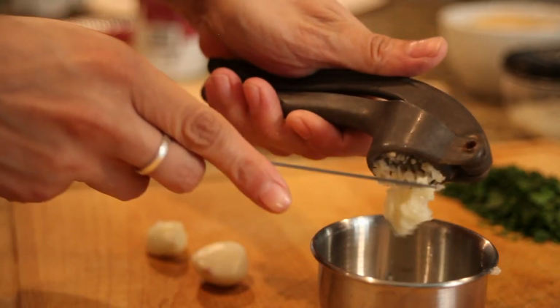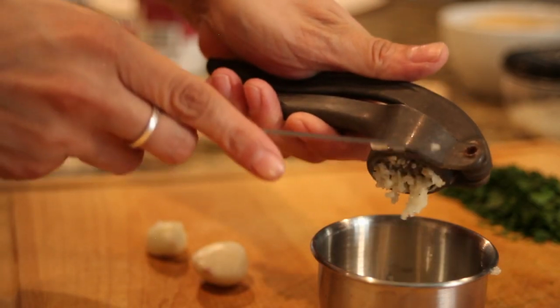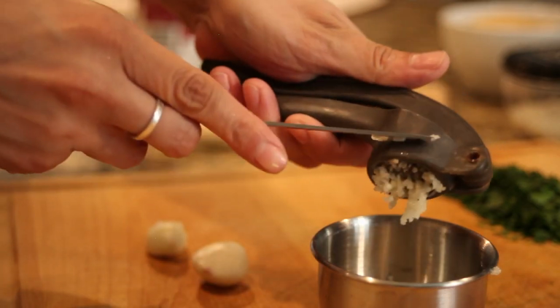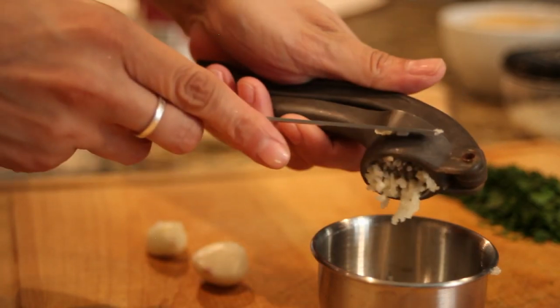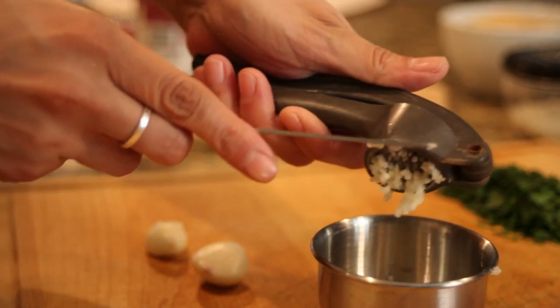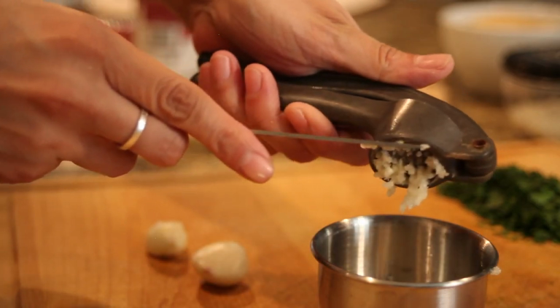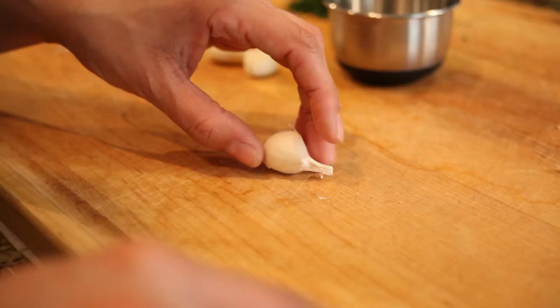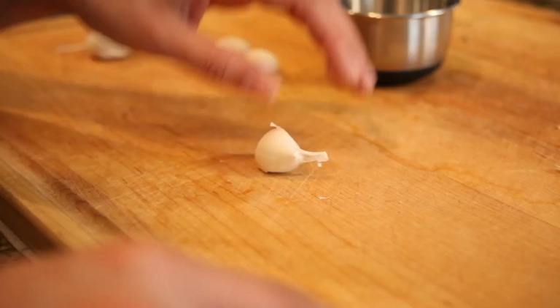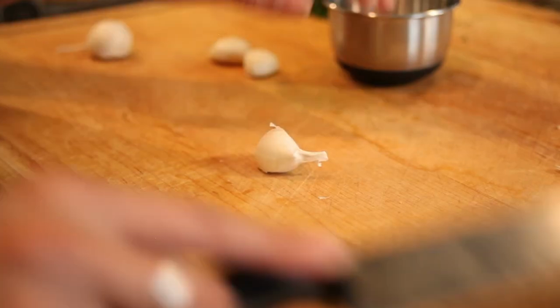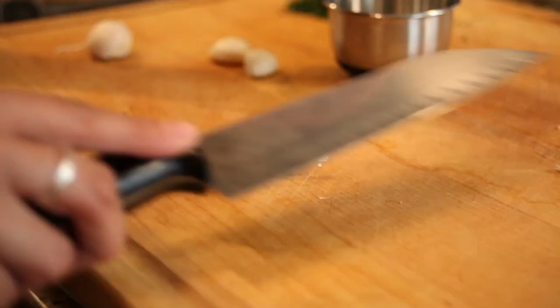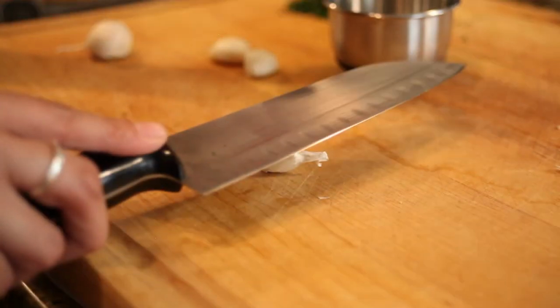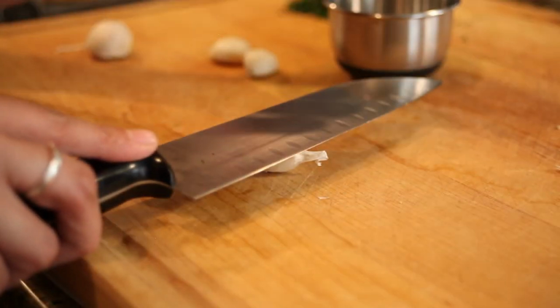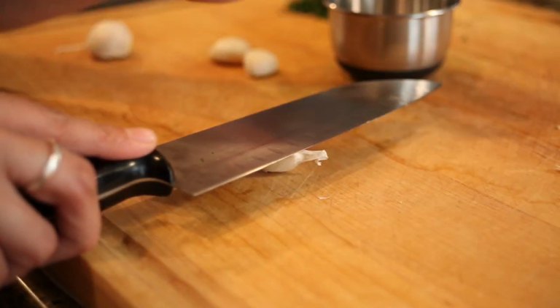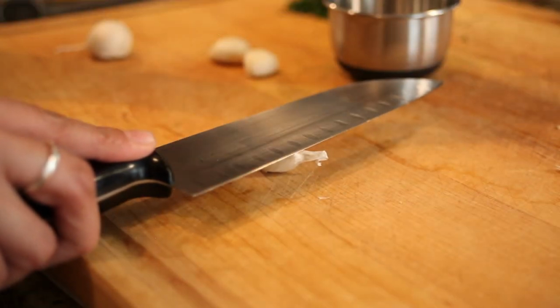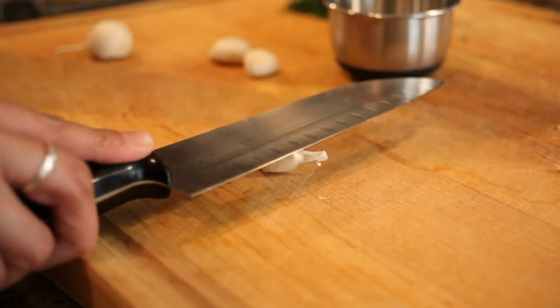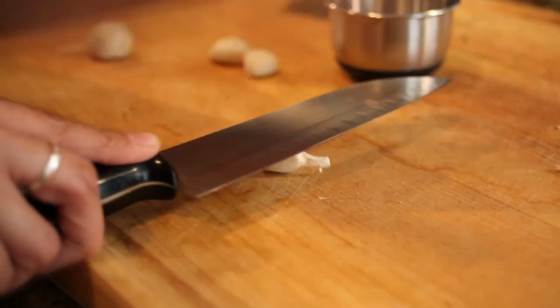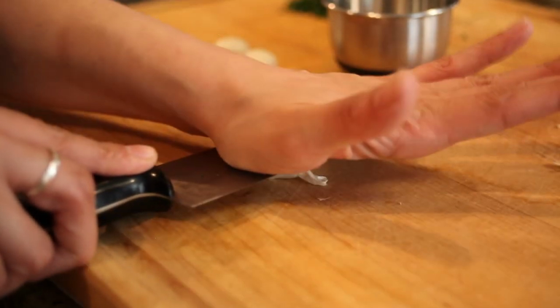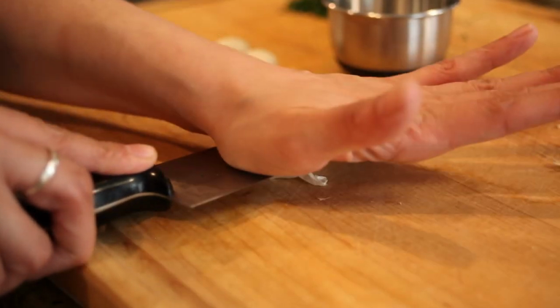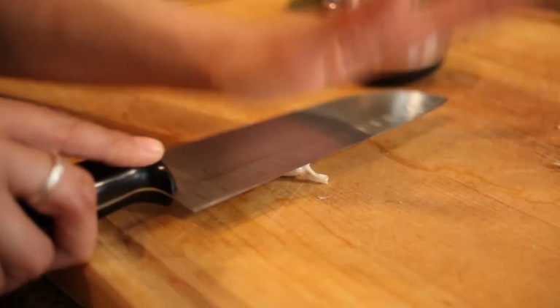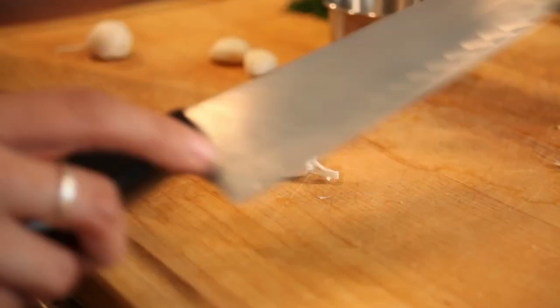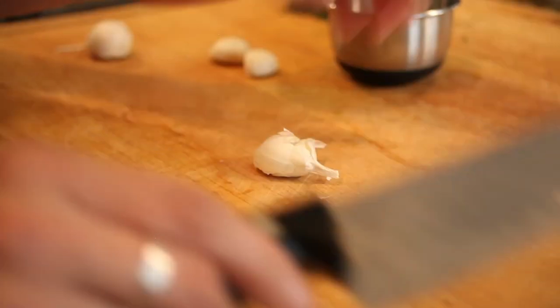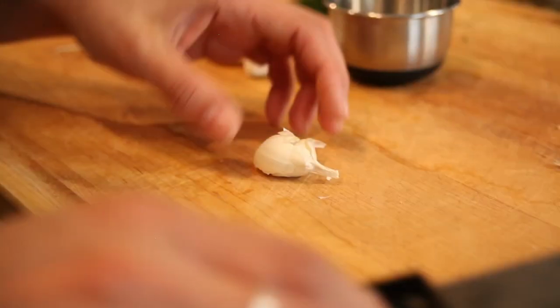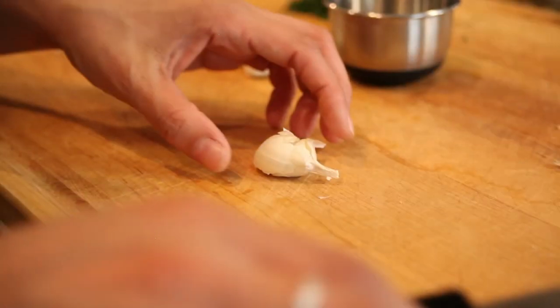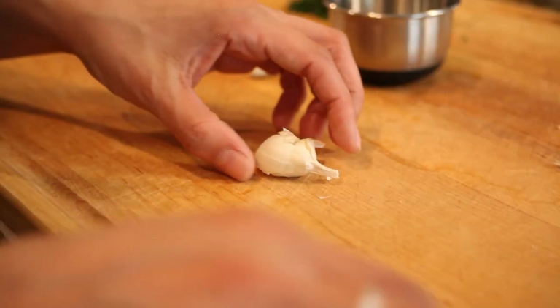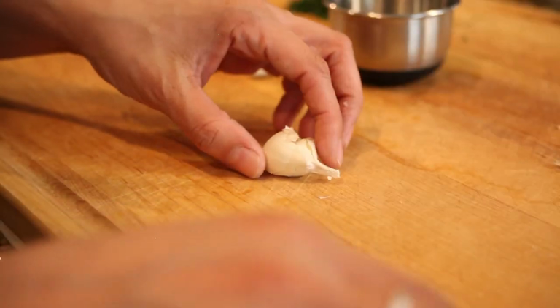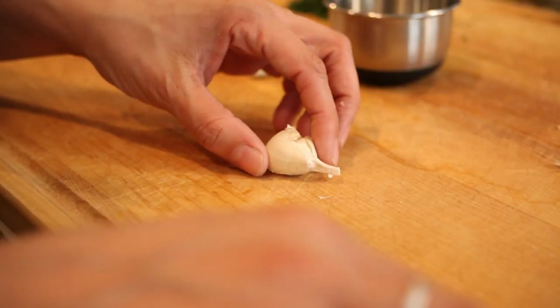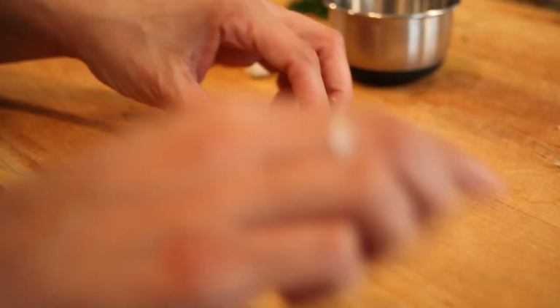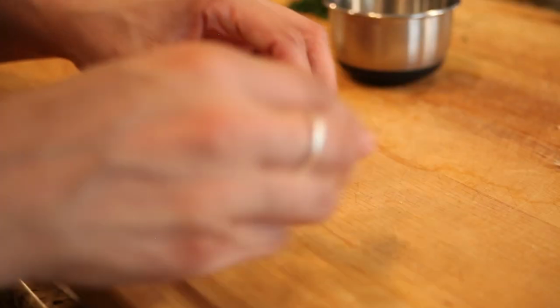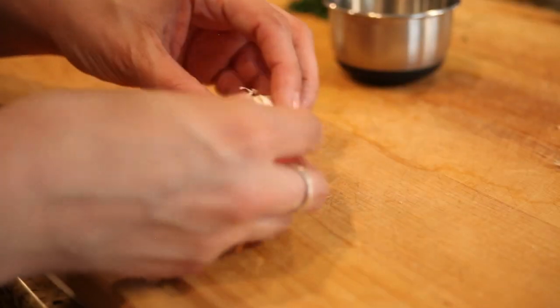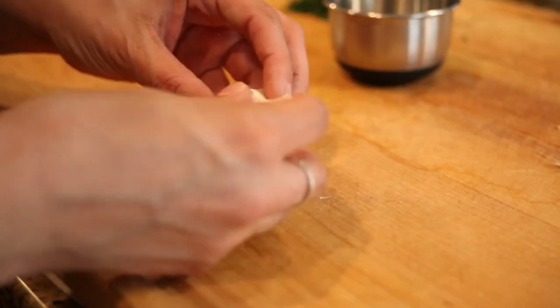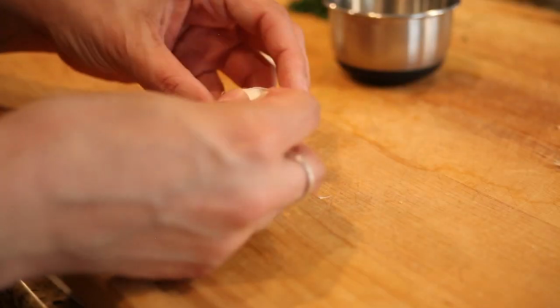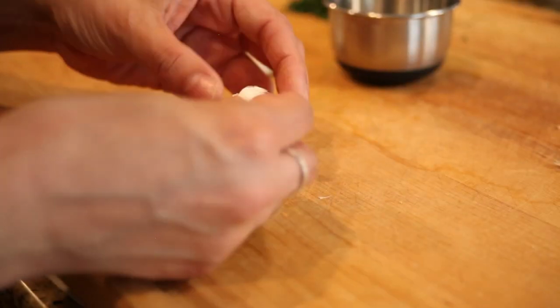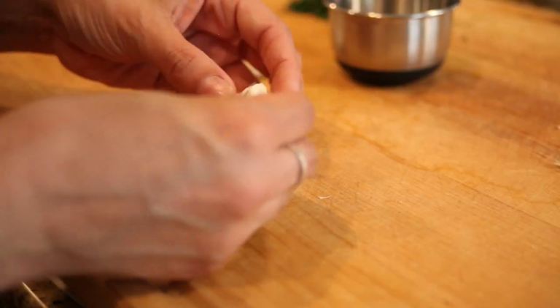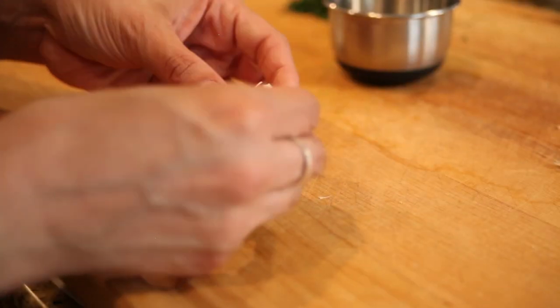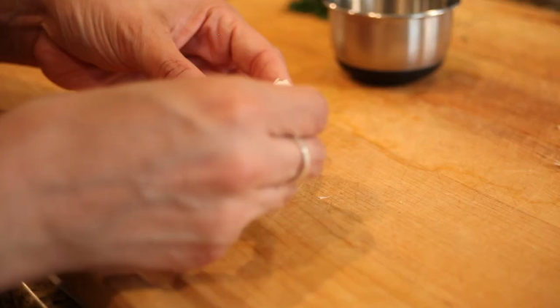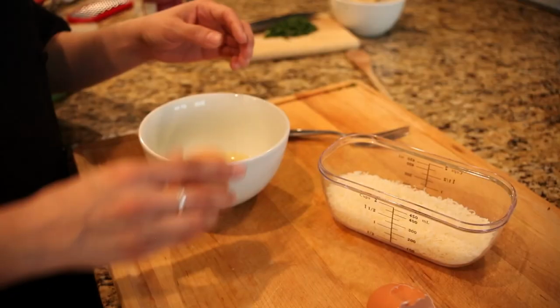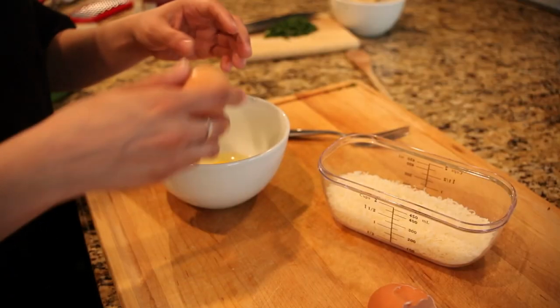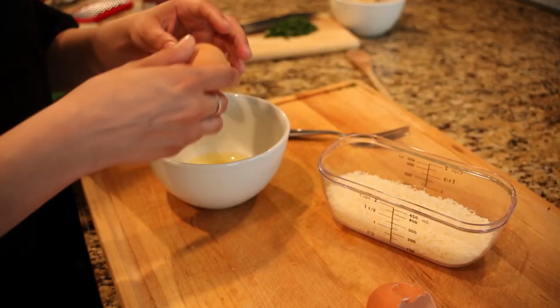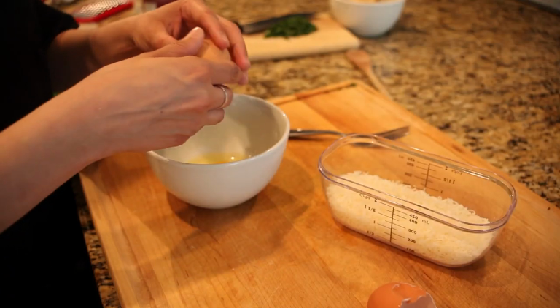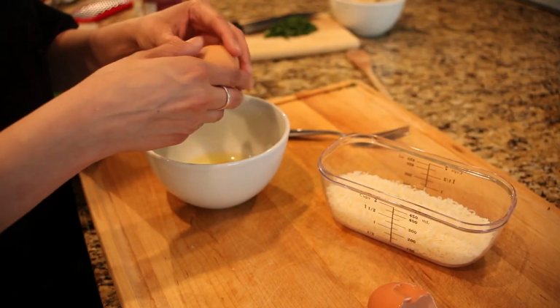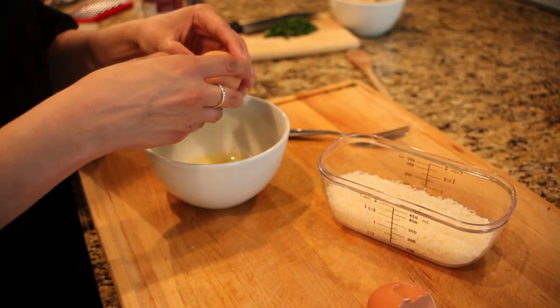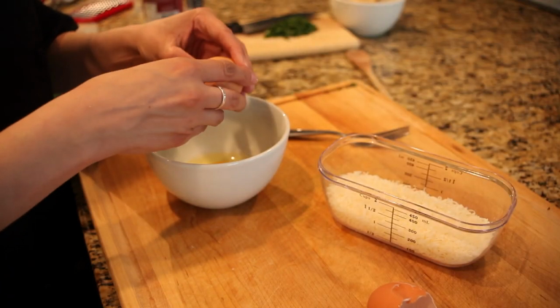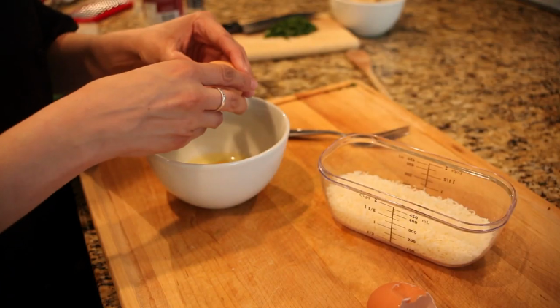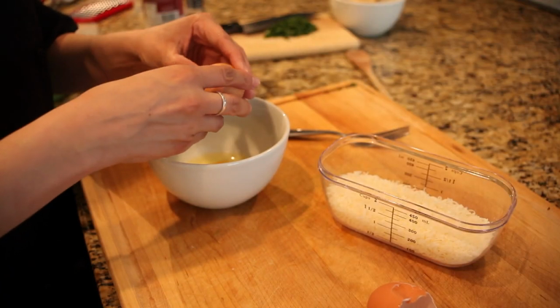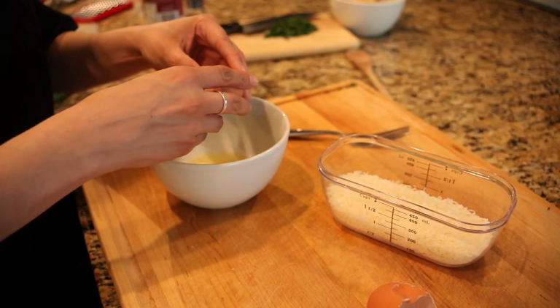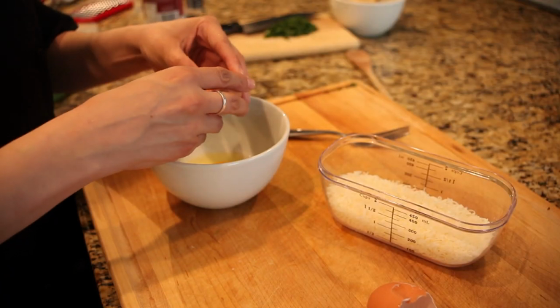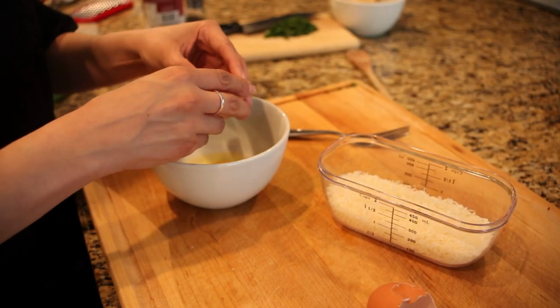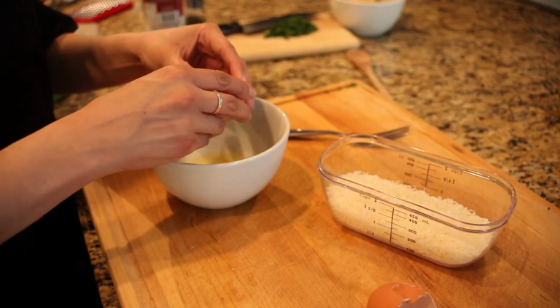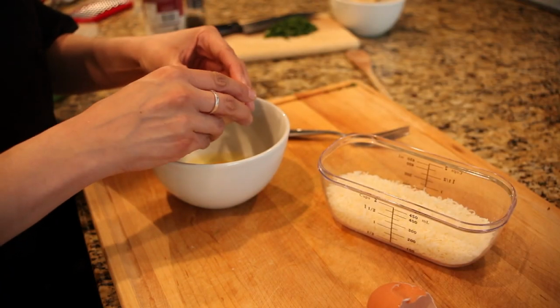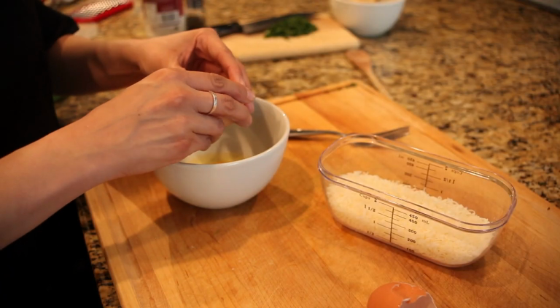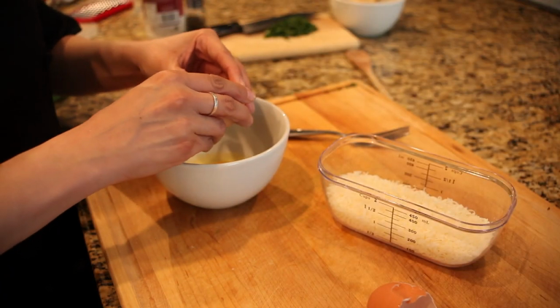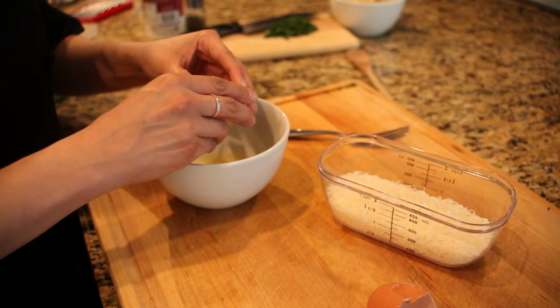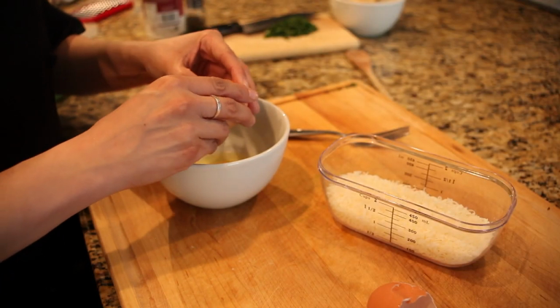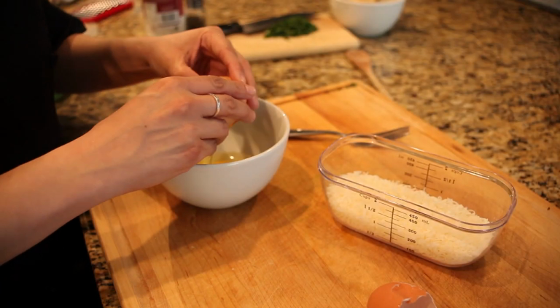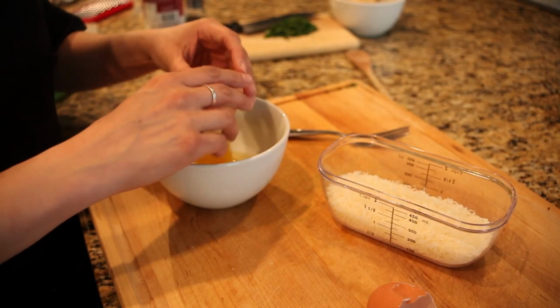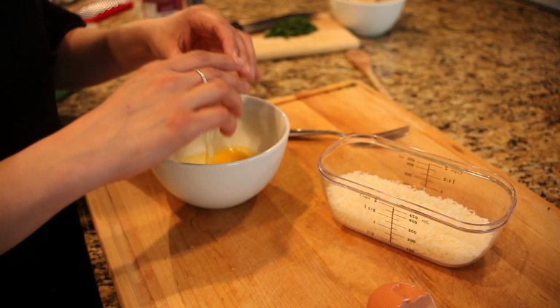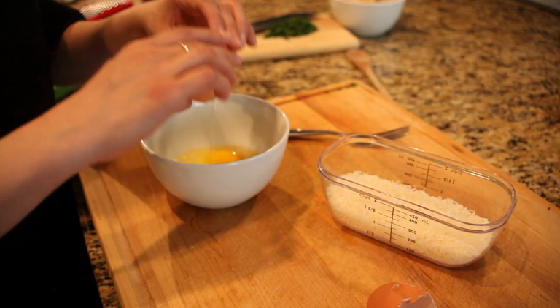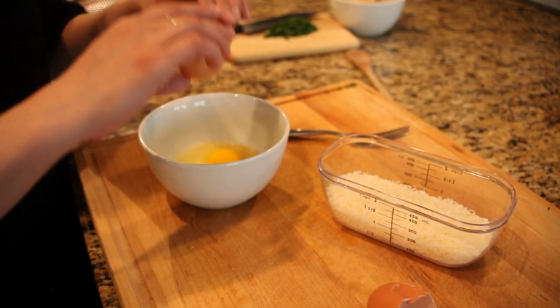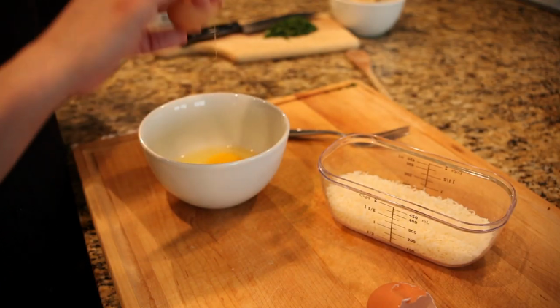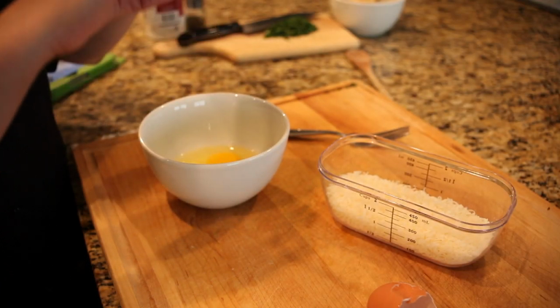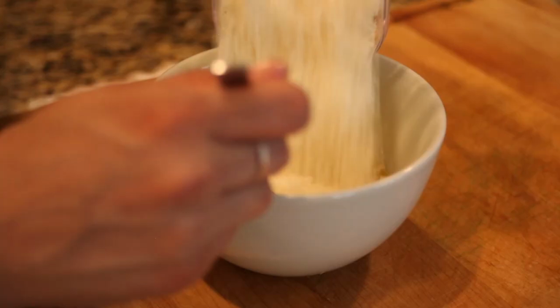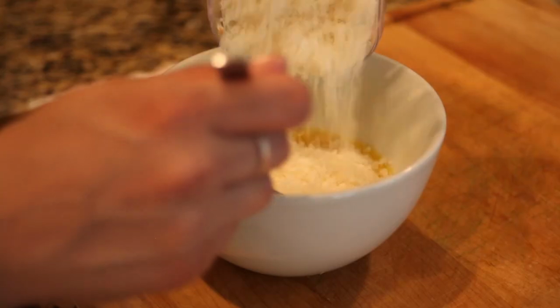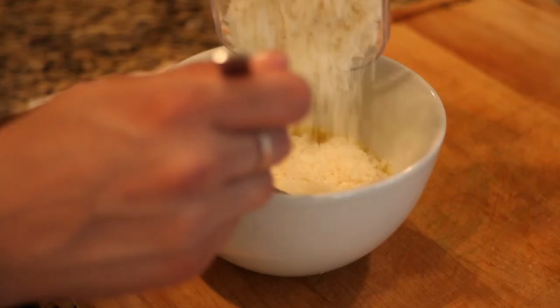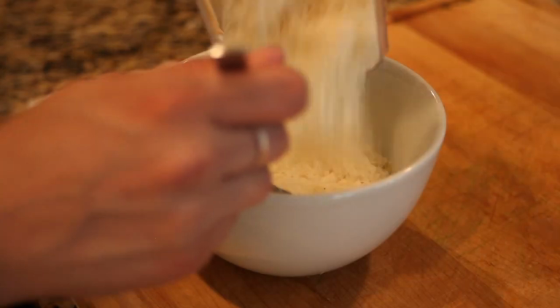A tip for peeling garlic: crush it to loosen up the skin. Mix 2 eggs with 1 cup of grated Parmigiano Reggiano.